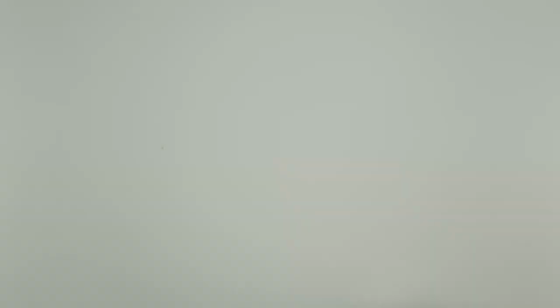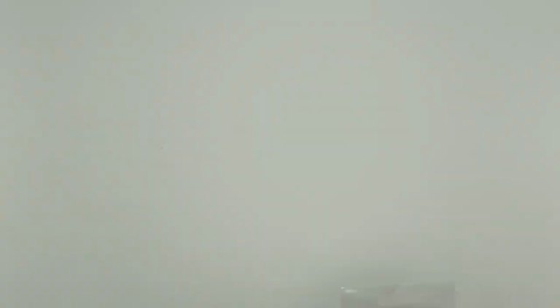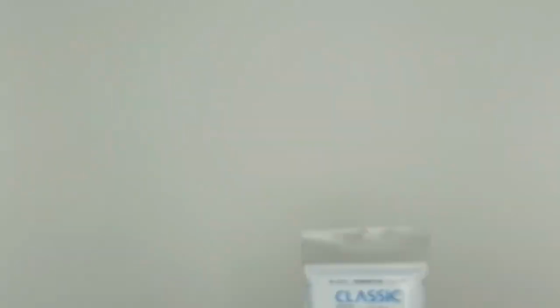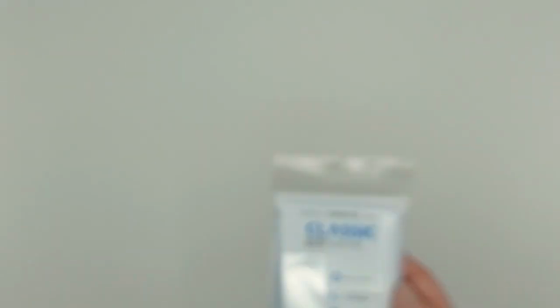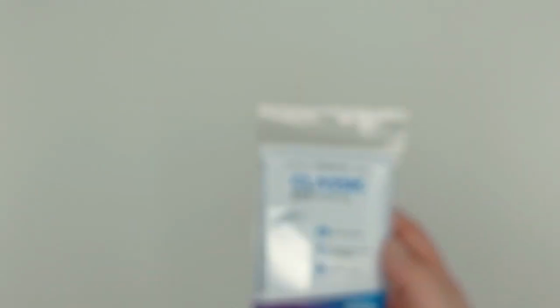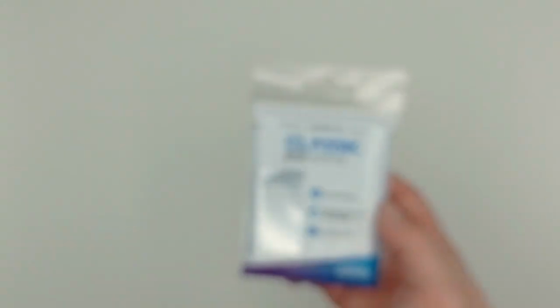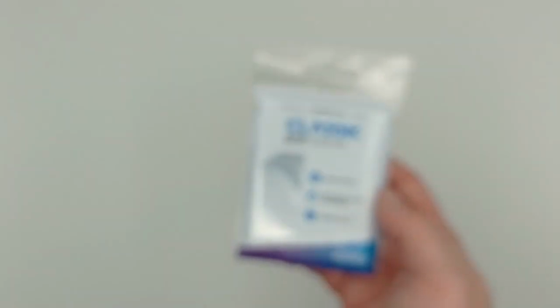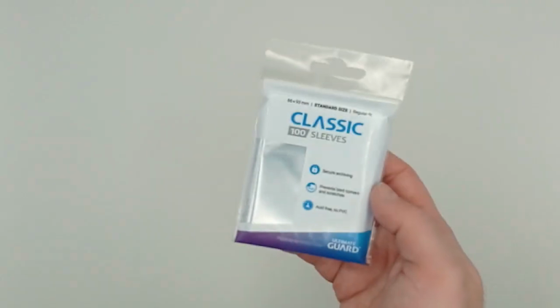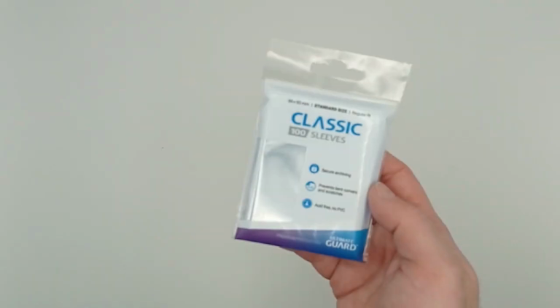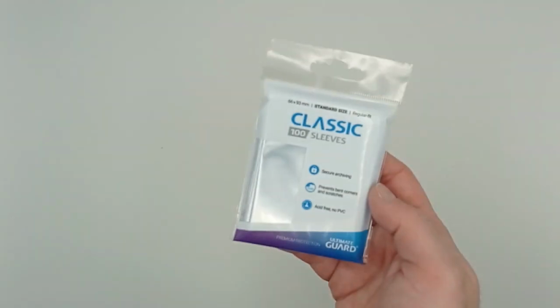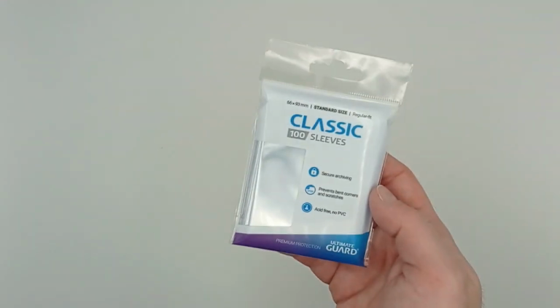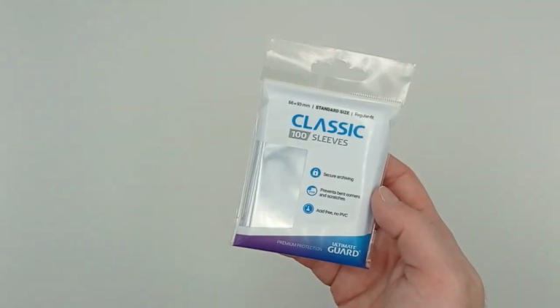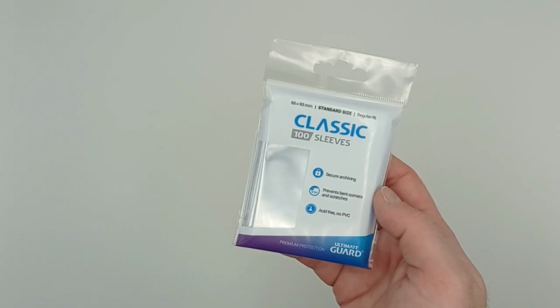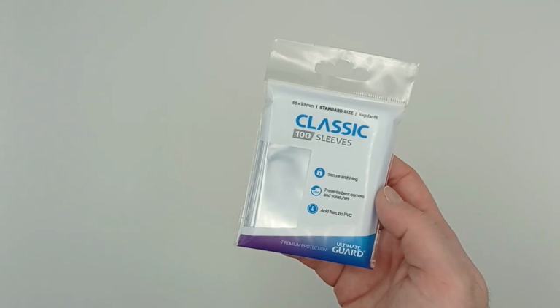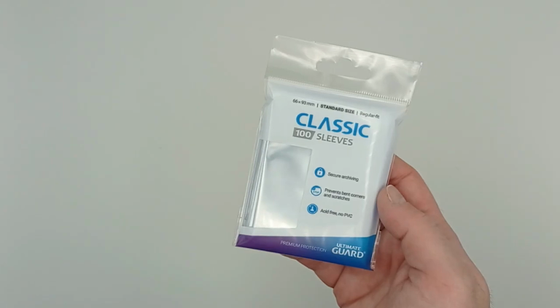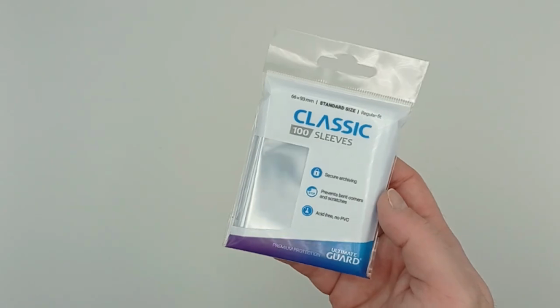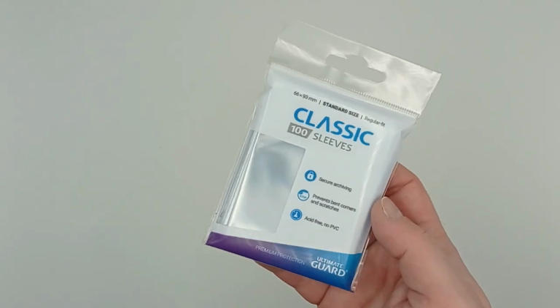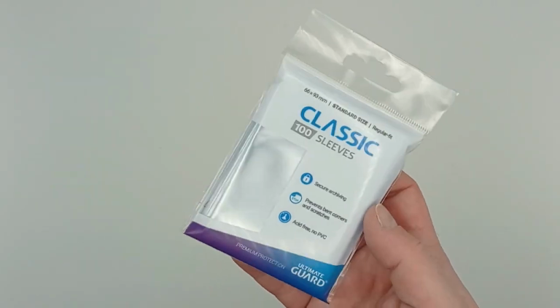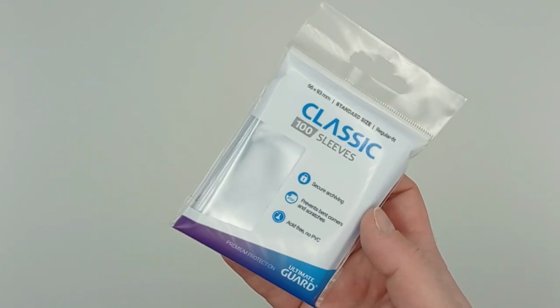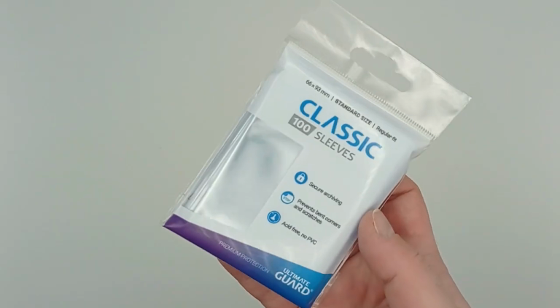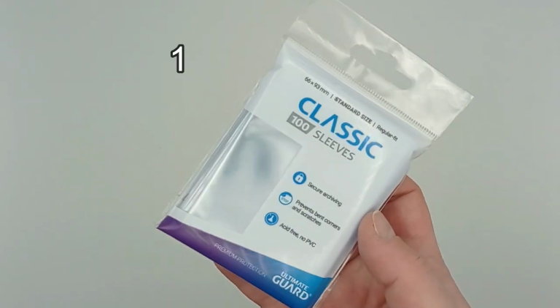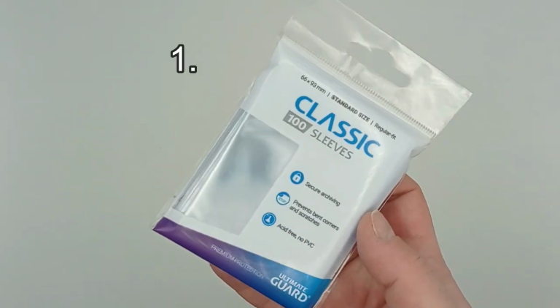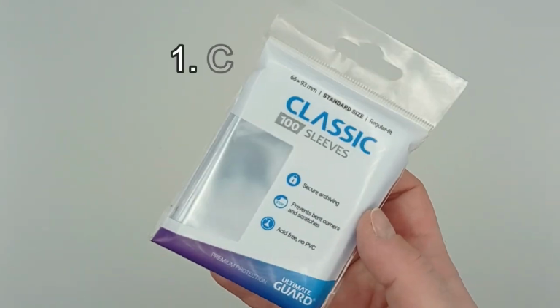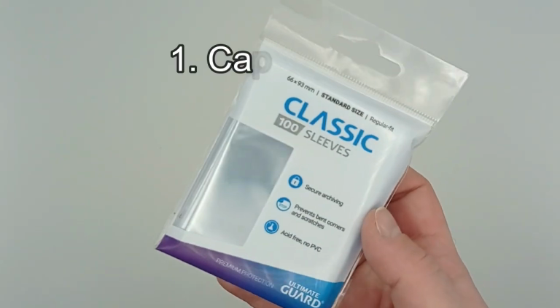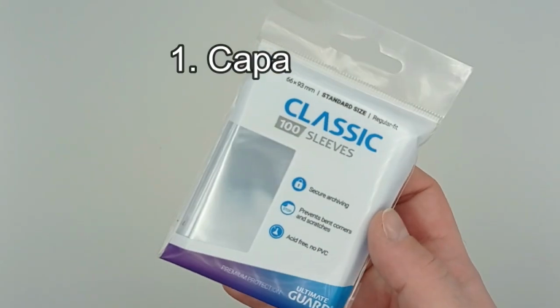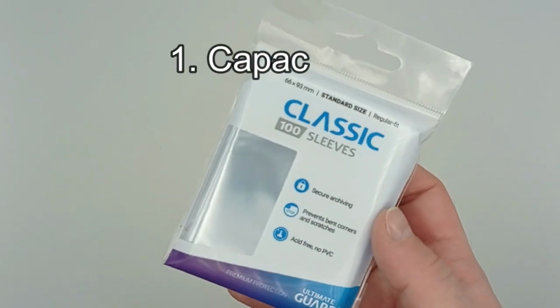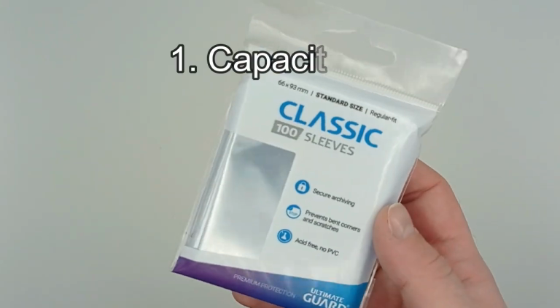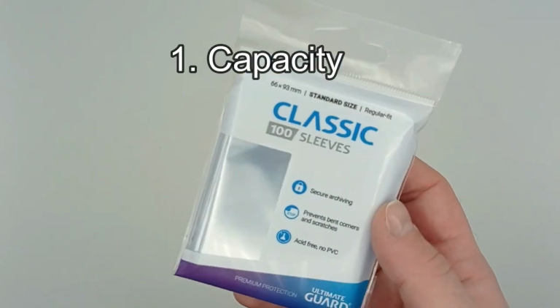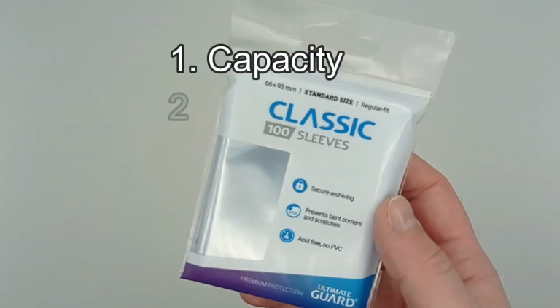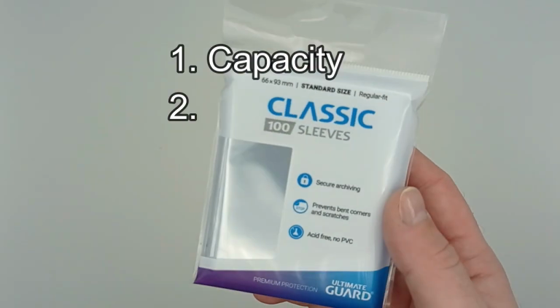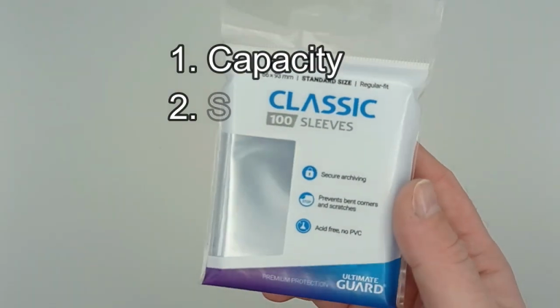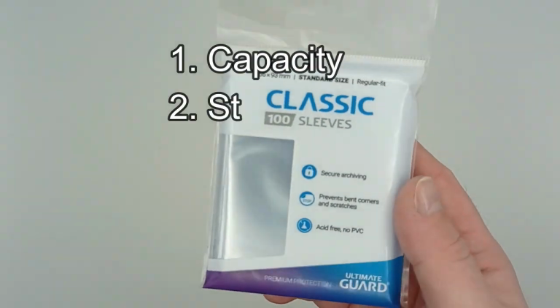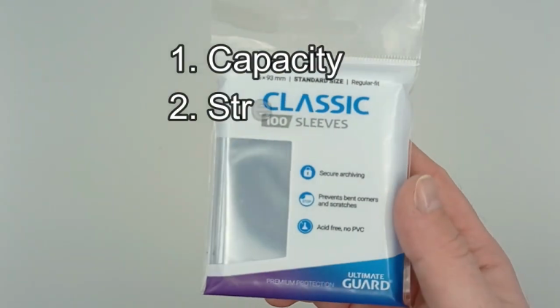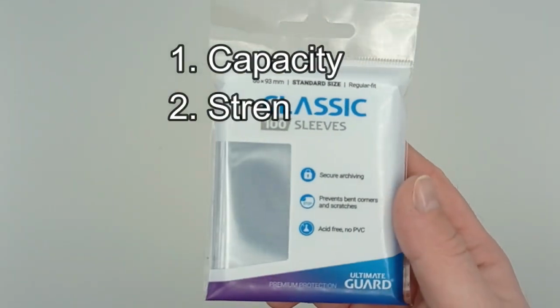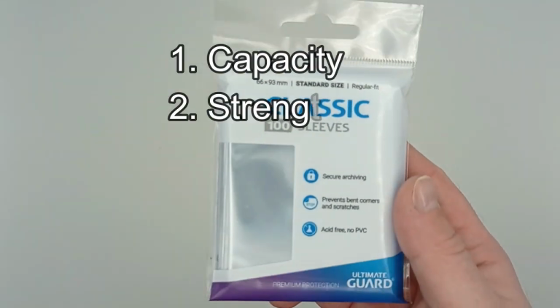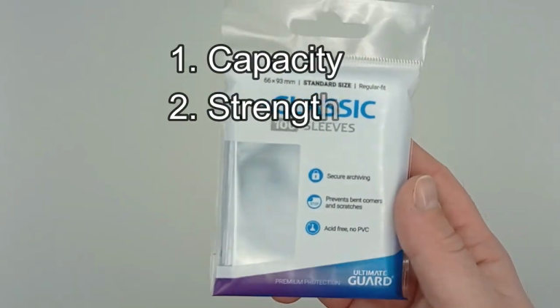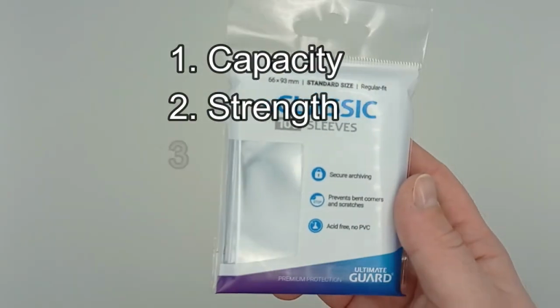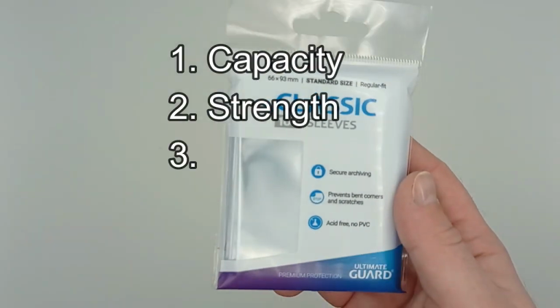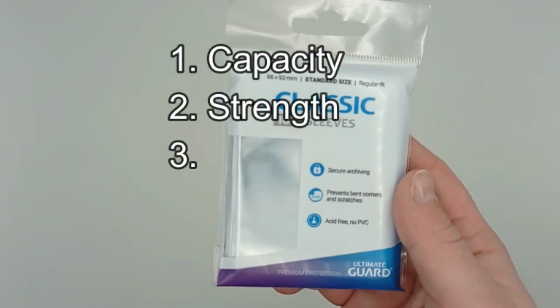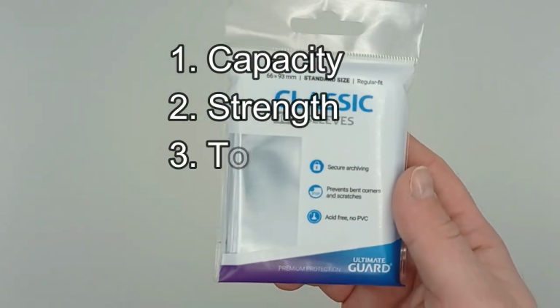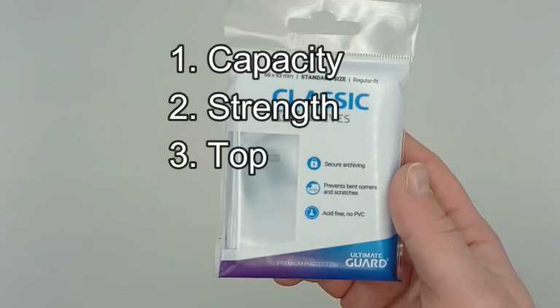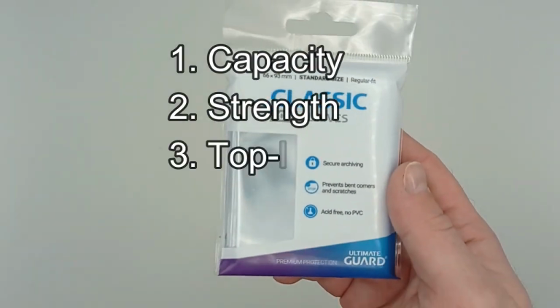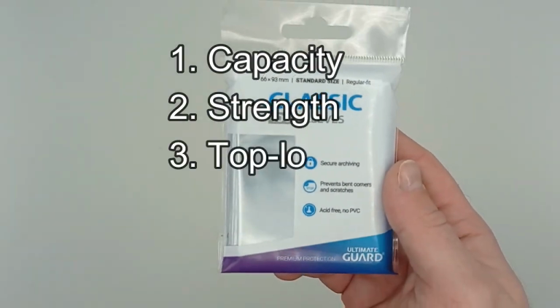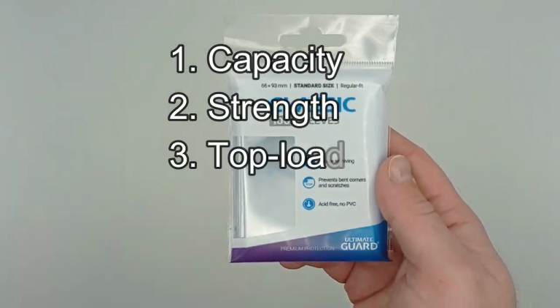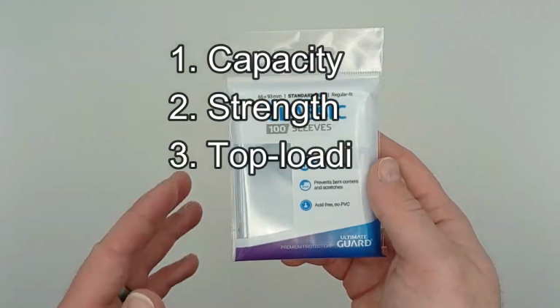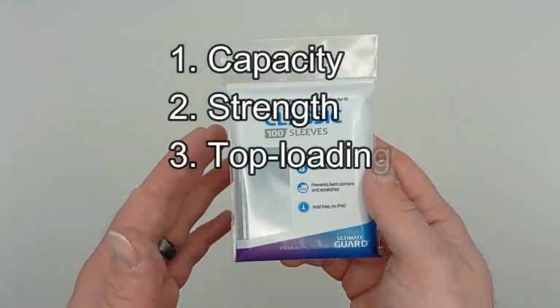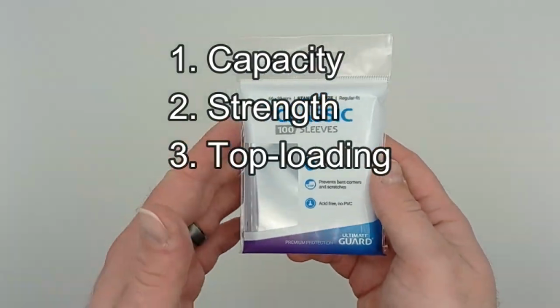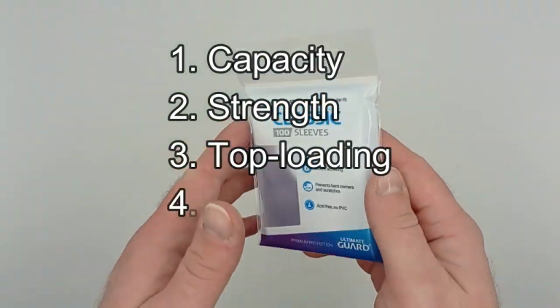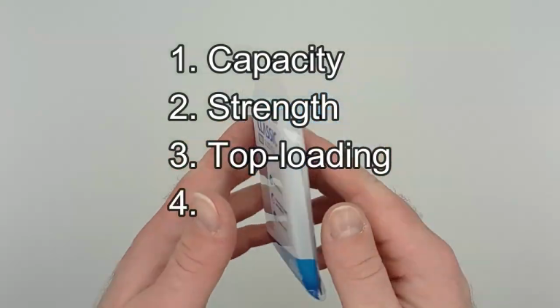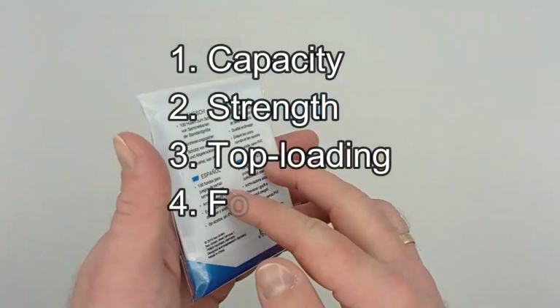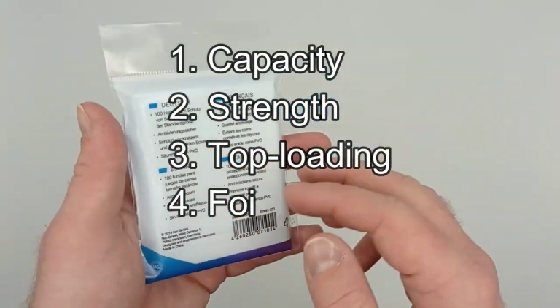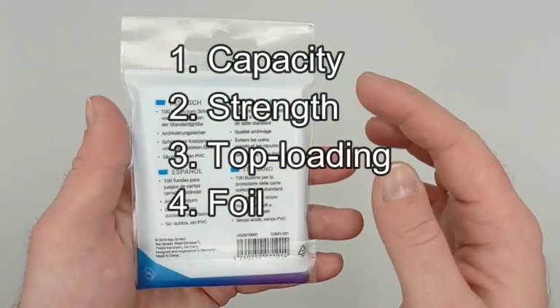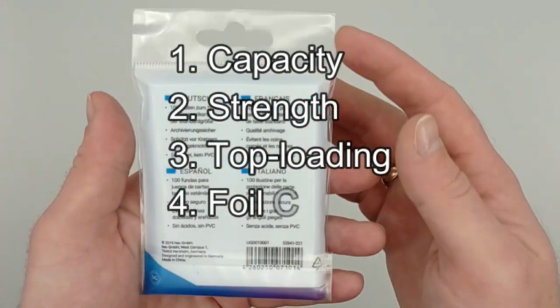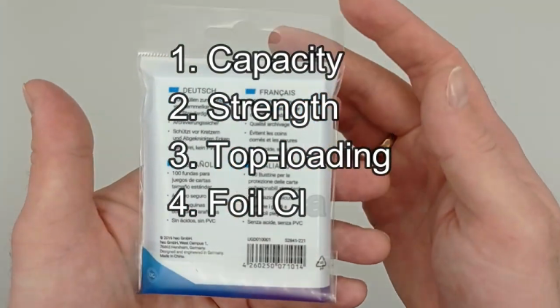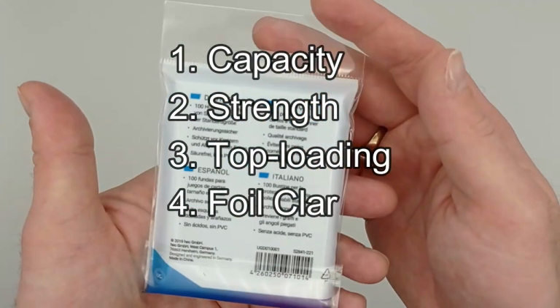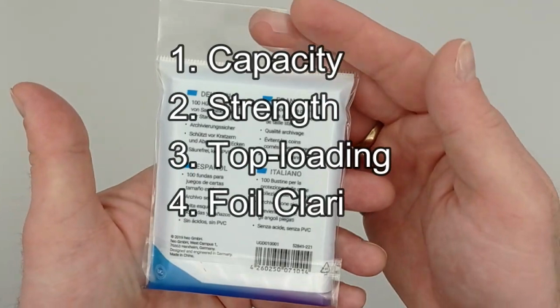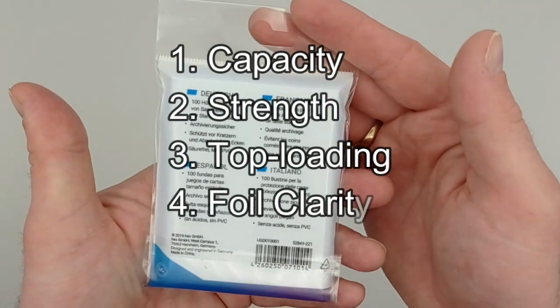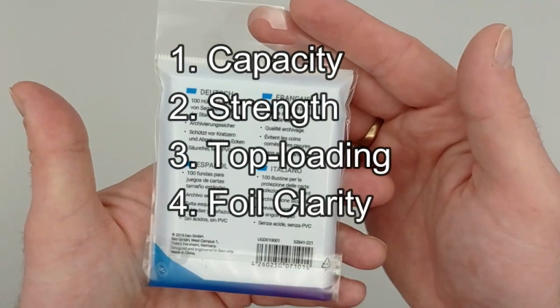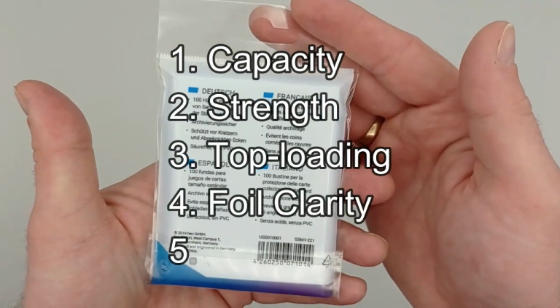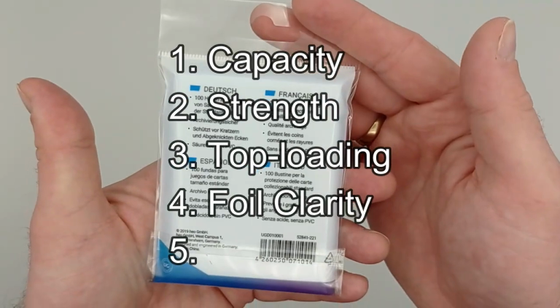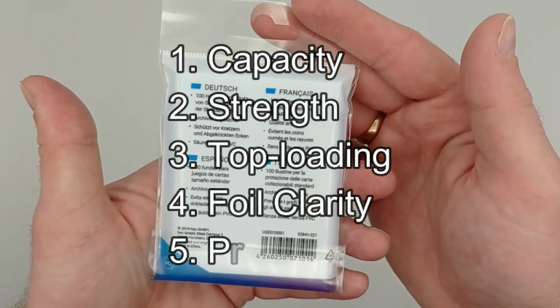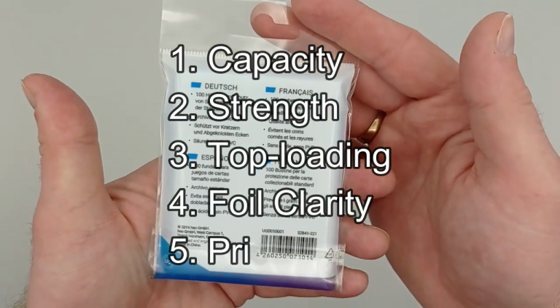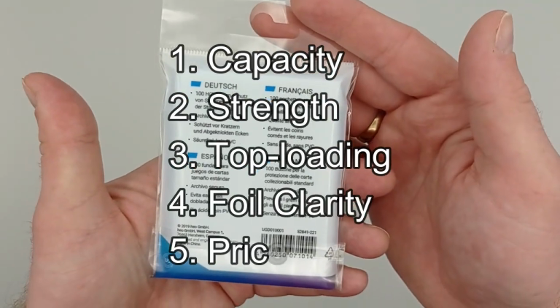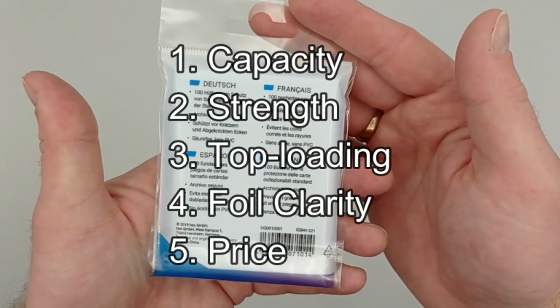The five categories we have are capacity, strength, top loading, foil clarity, and finally price.